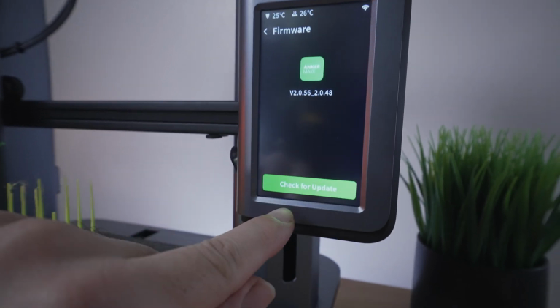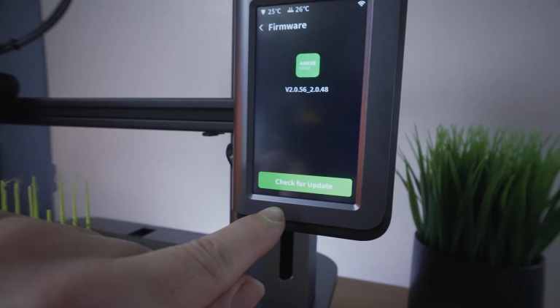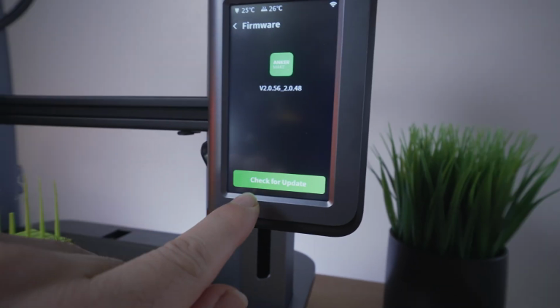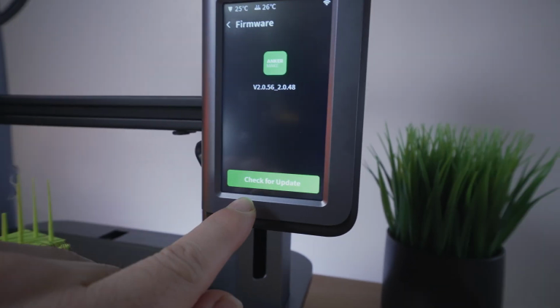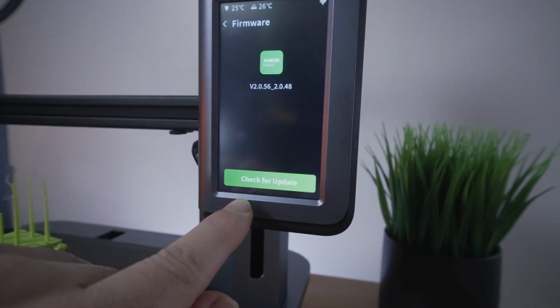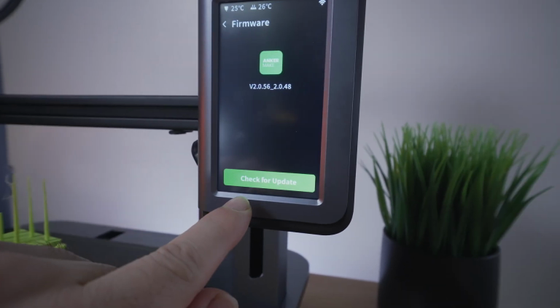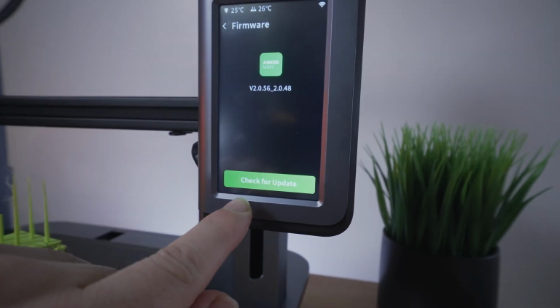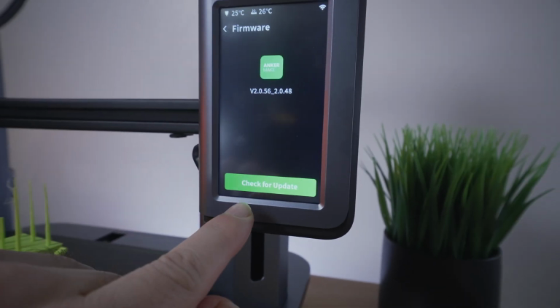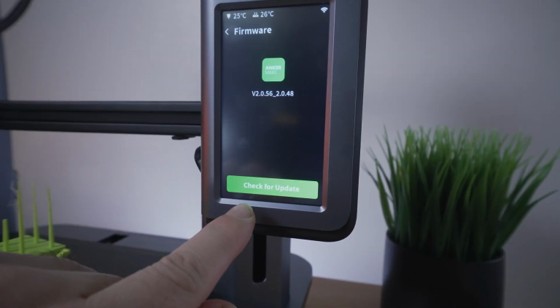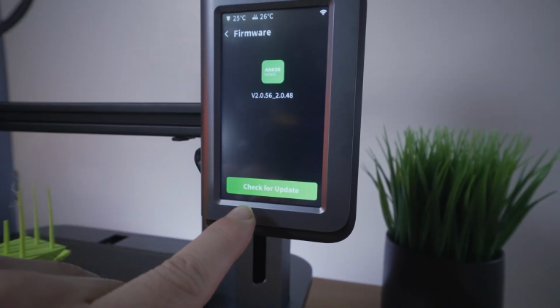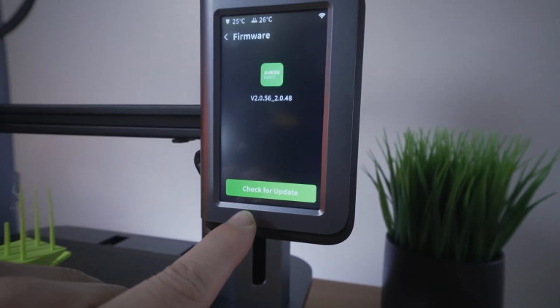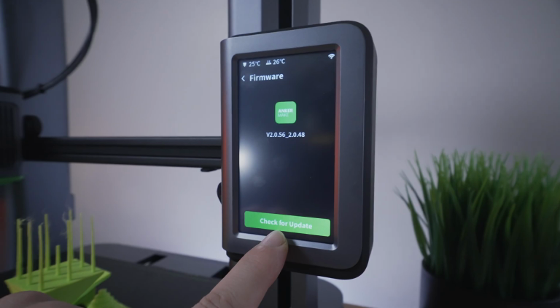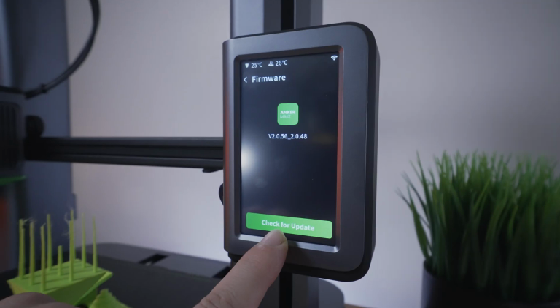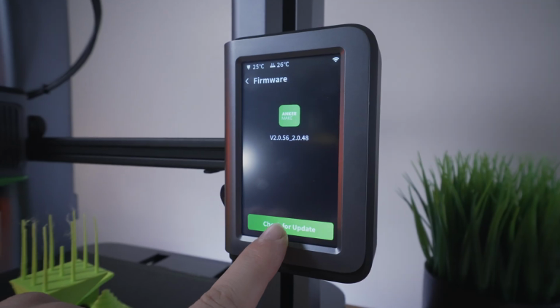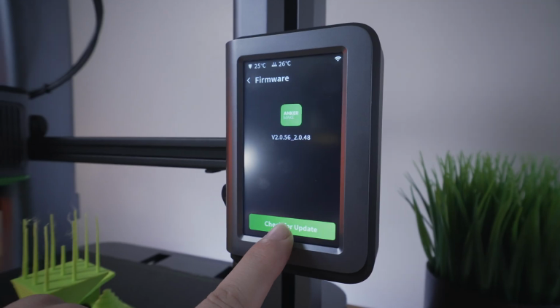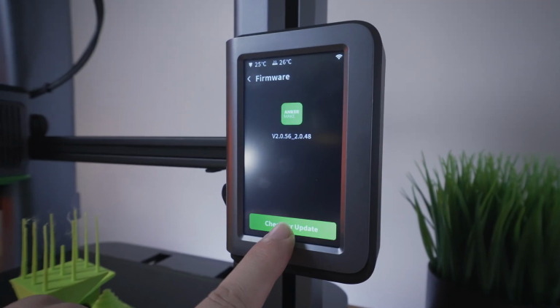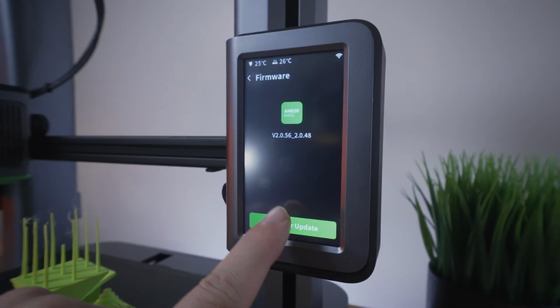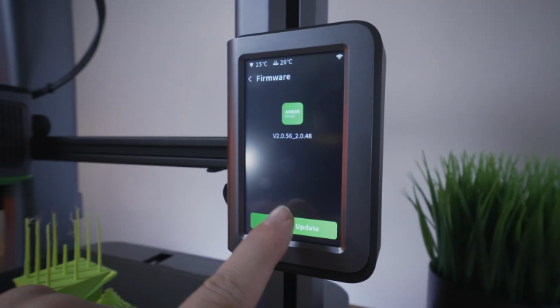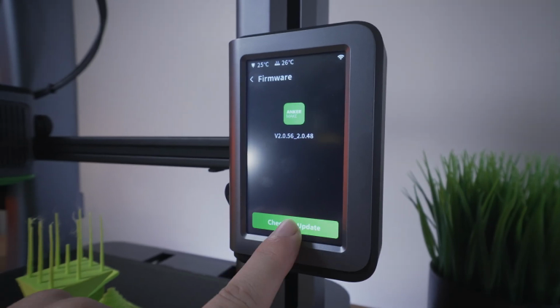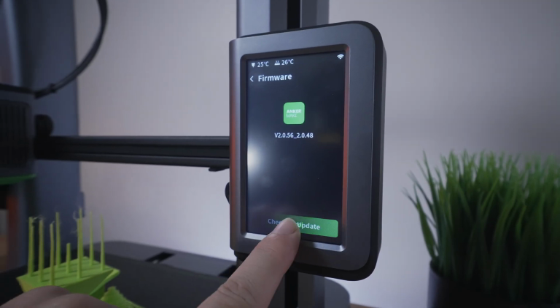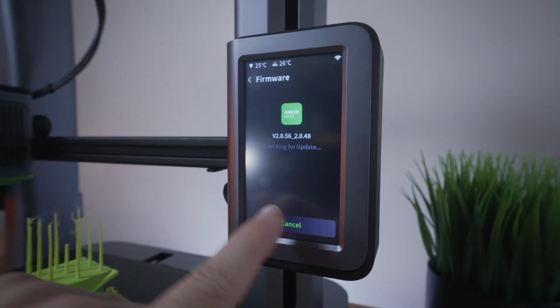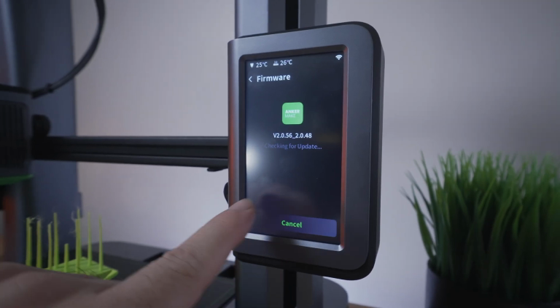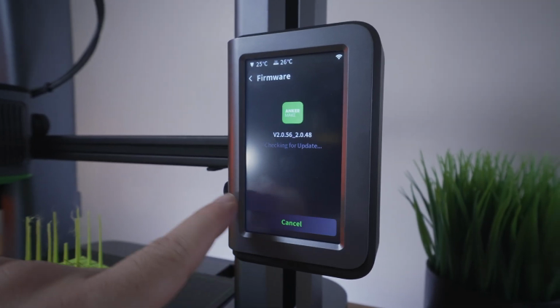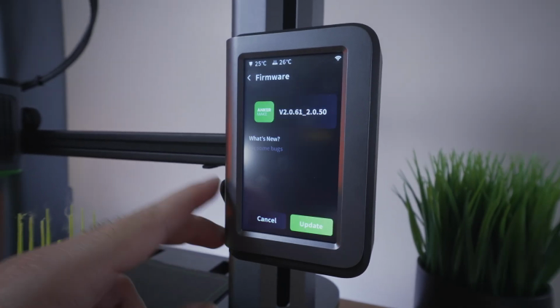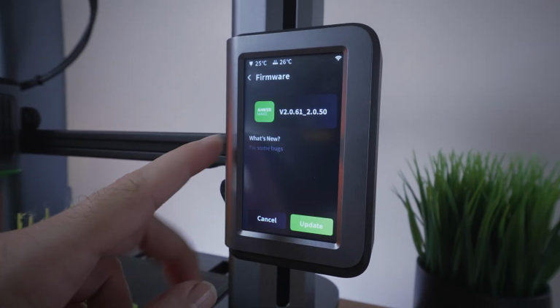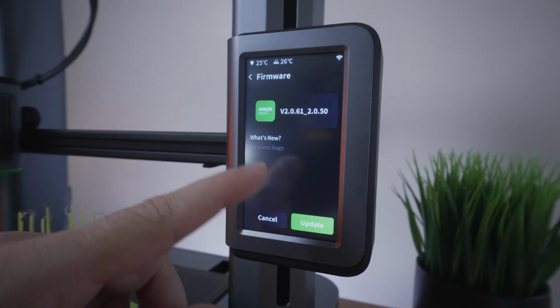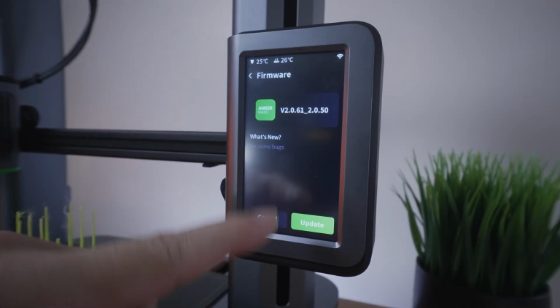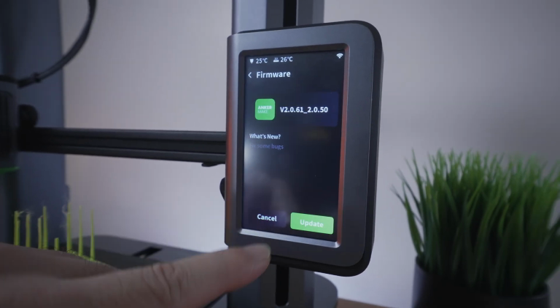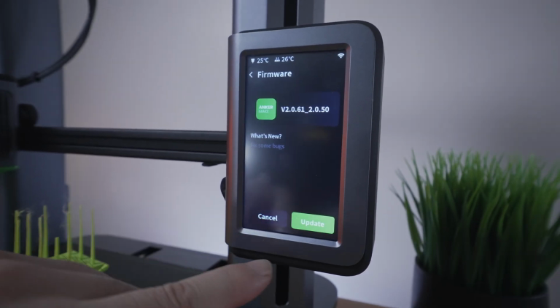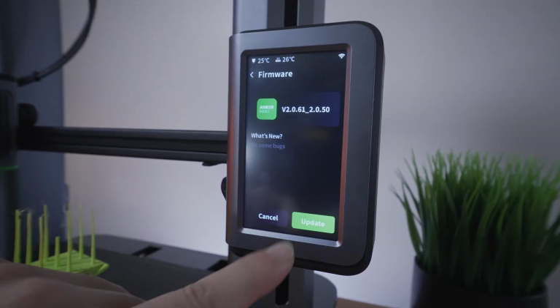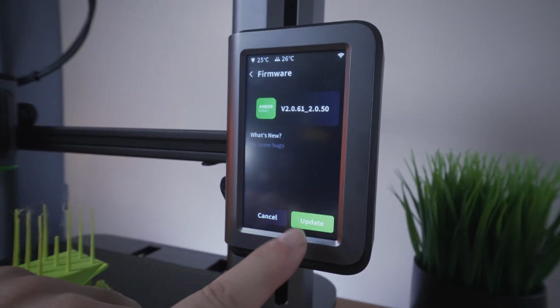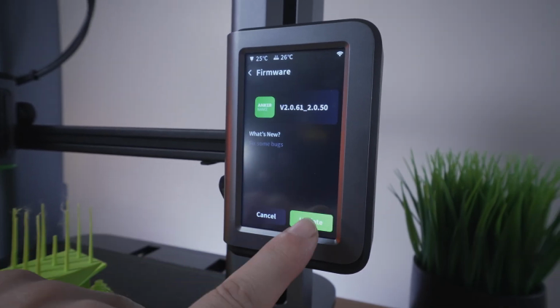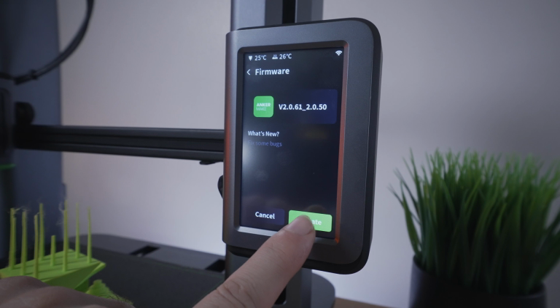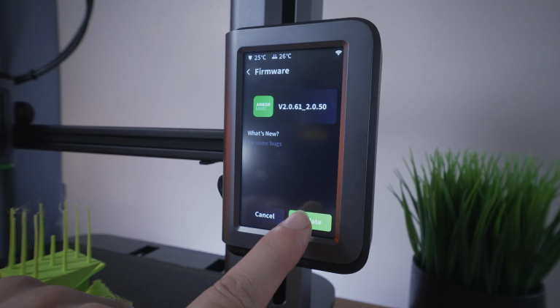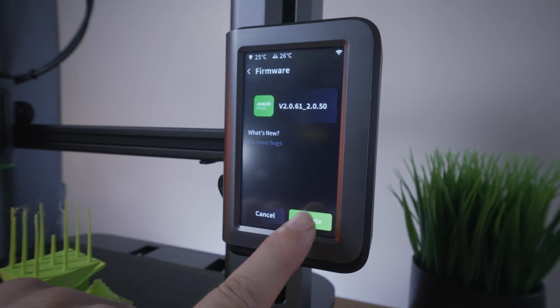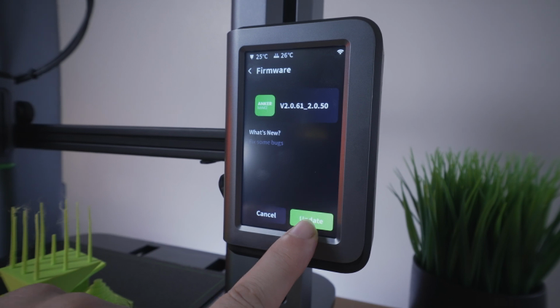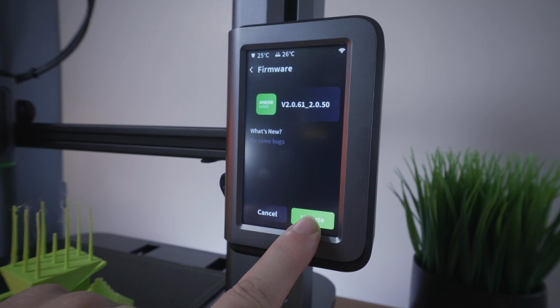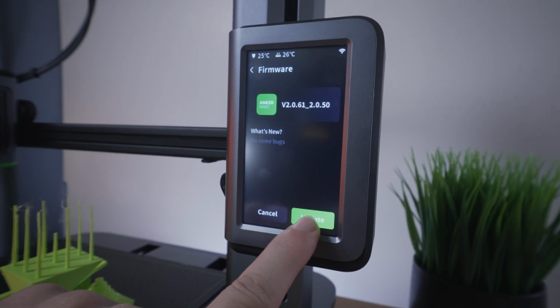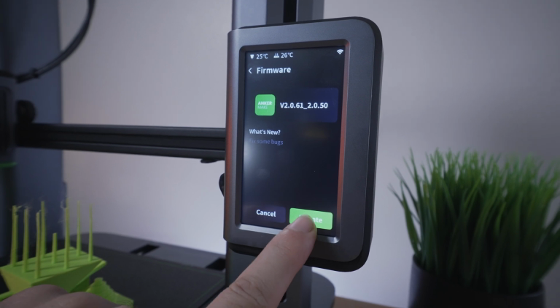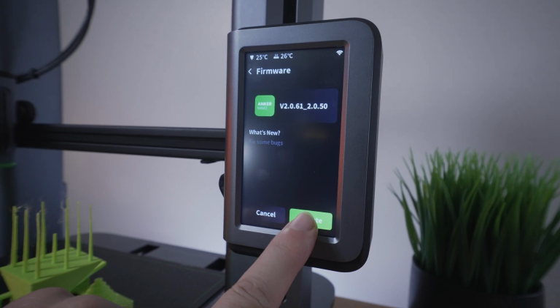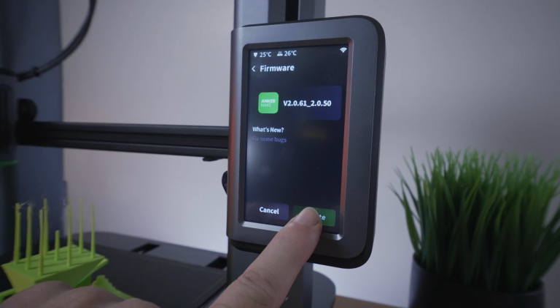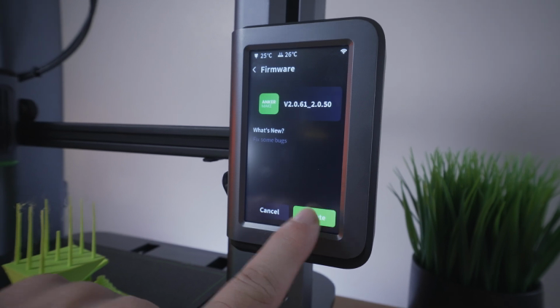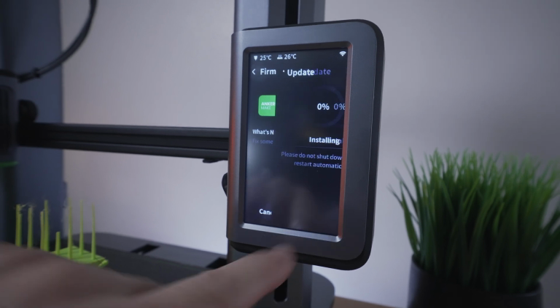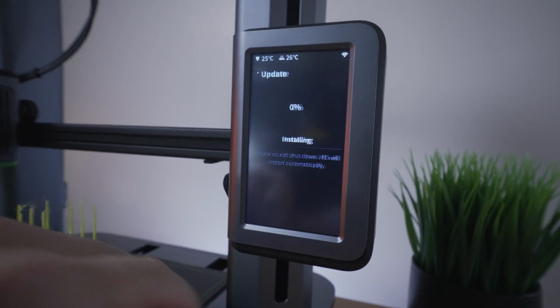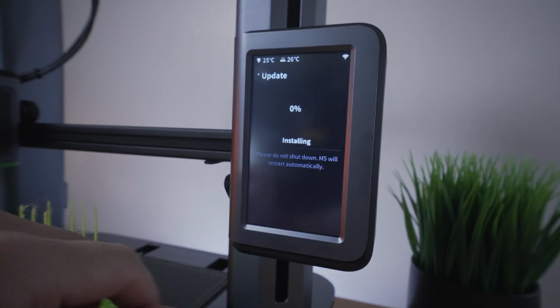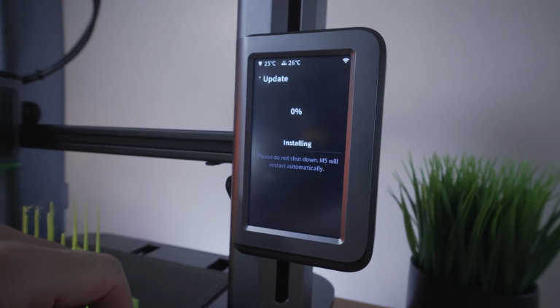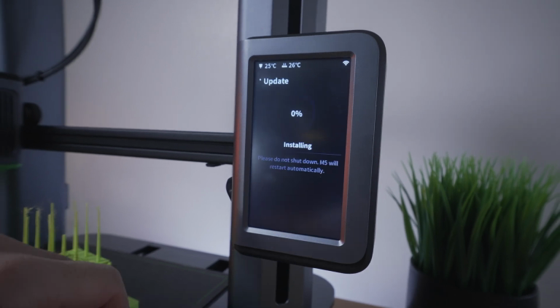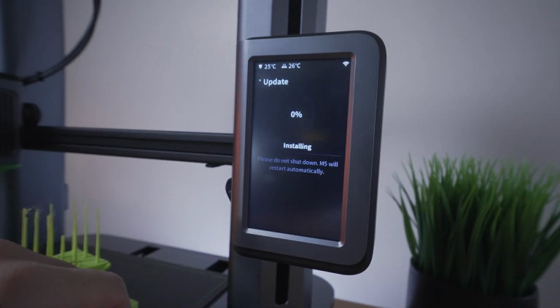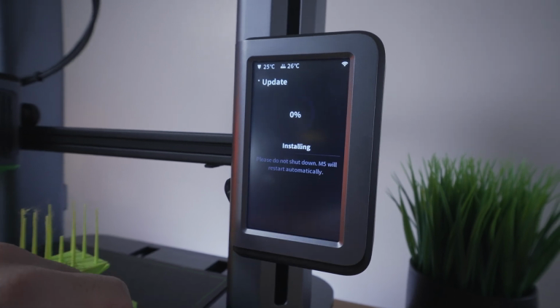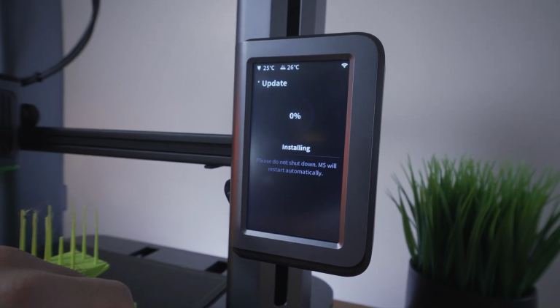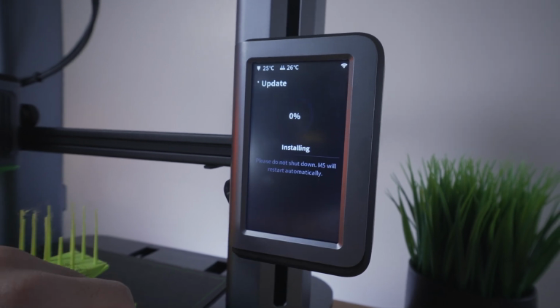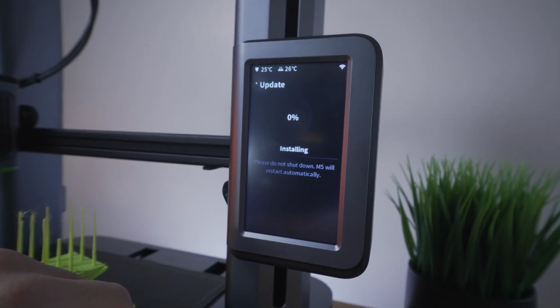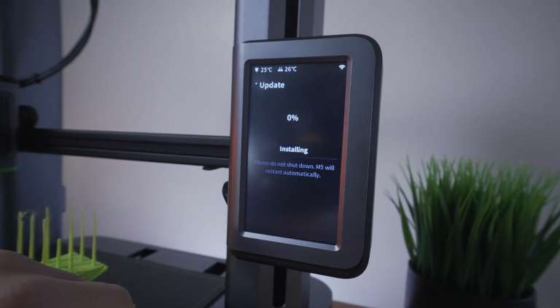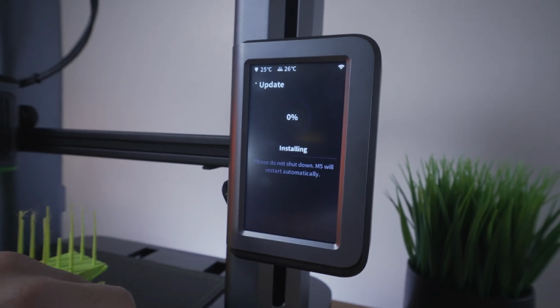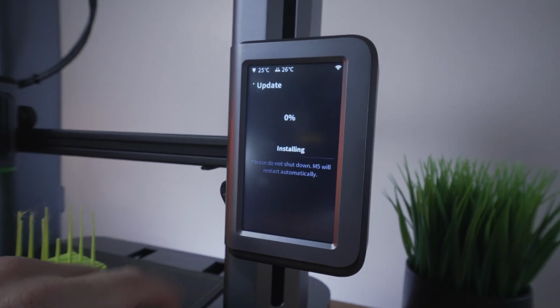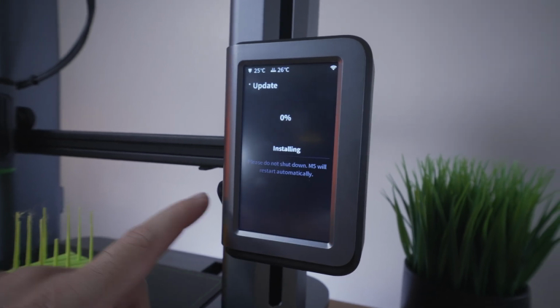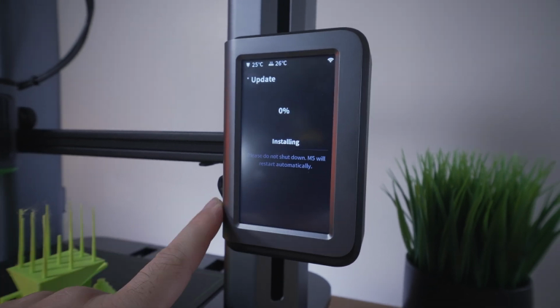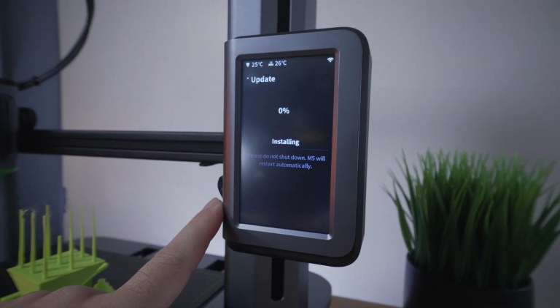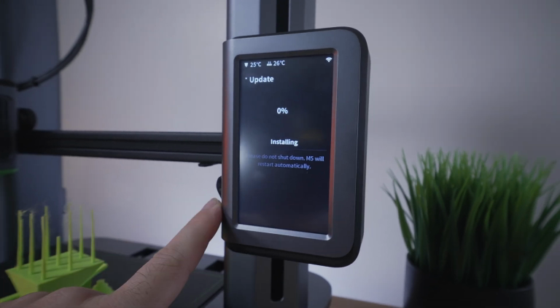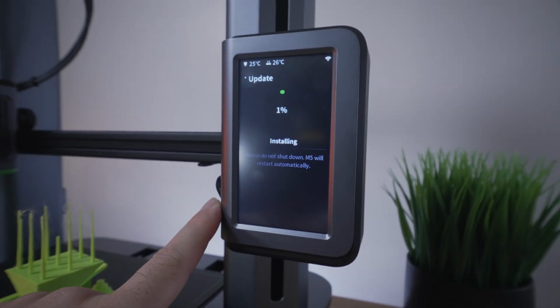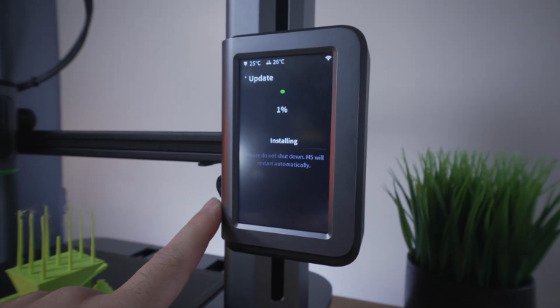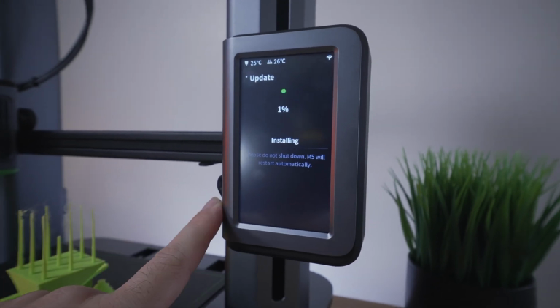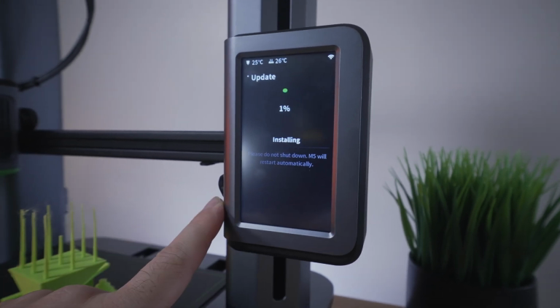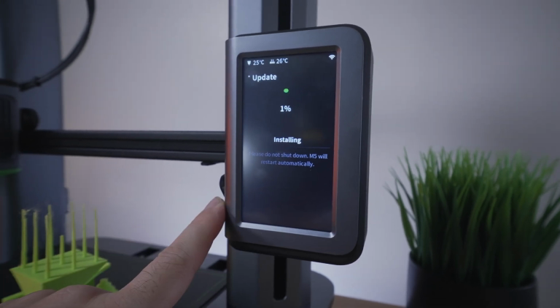Back at the printer, I noticed the firmware button still has a little red indicator. If we click on check for updates, it looks like it has another update. So I guess let's just keep updating until it's happy, and maybe that'll help it connect to the computer.